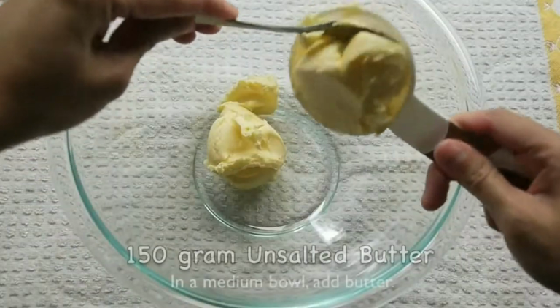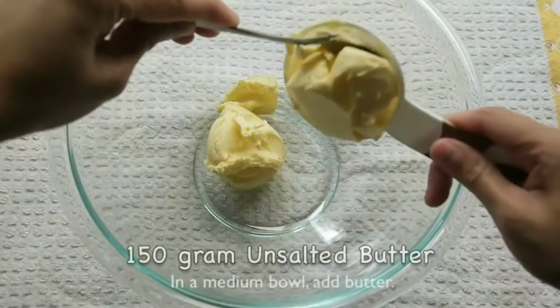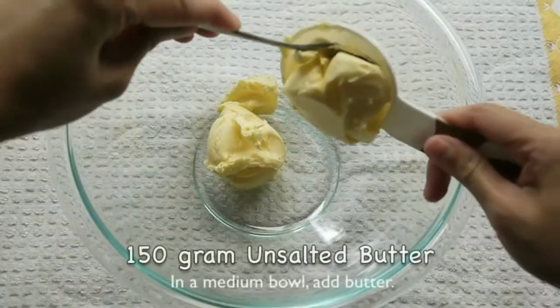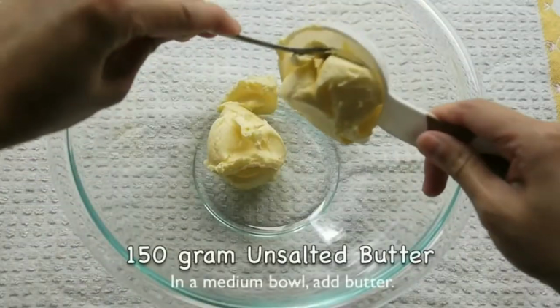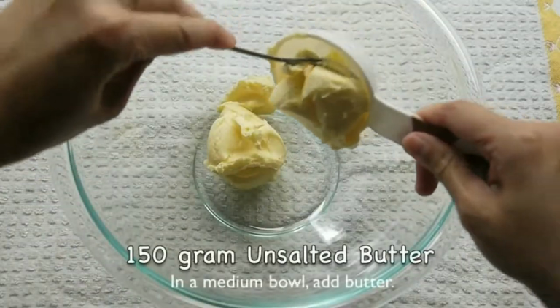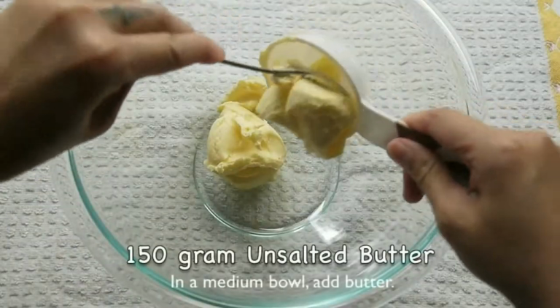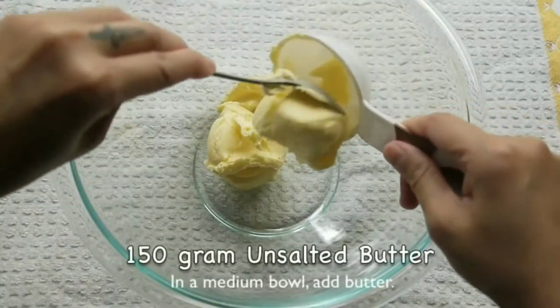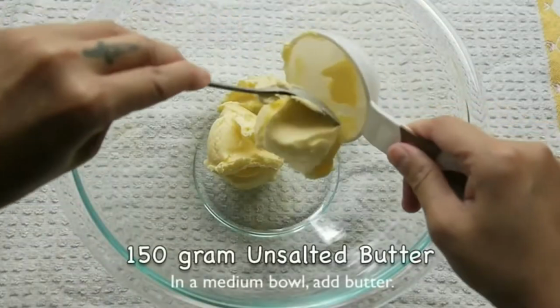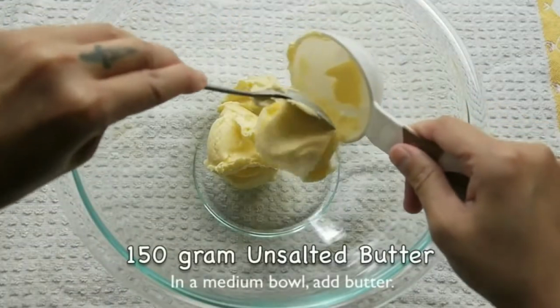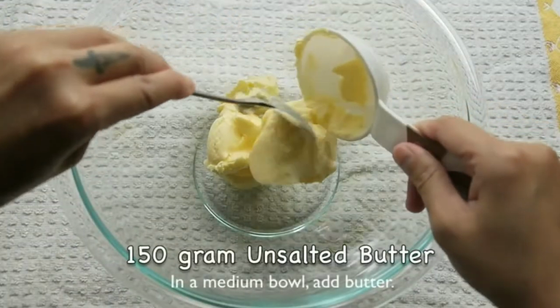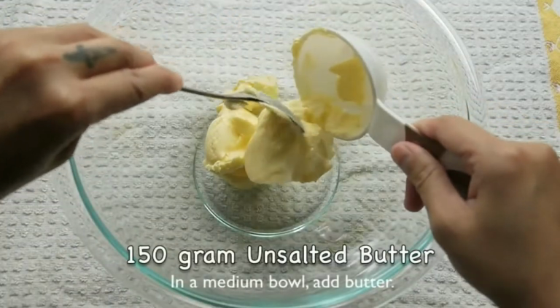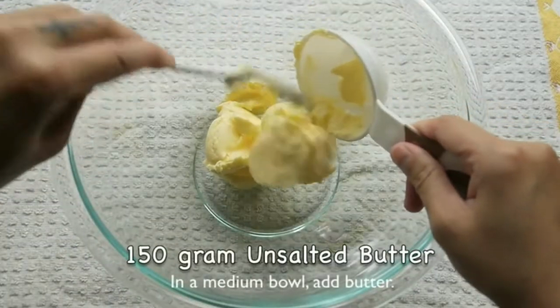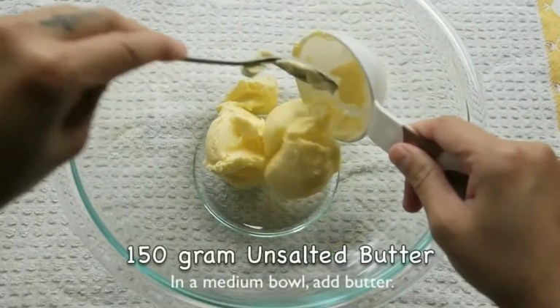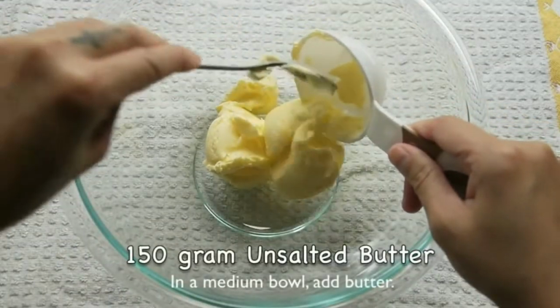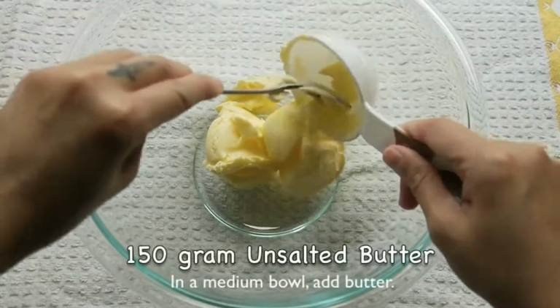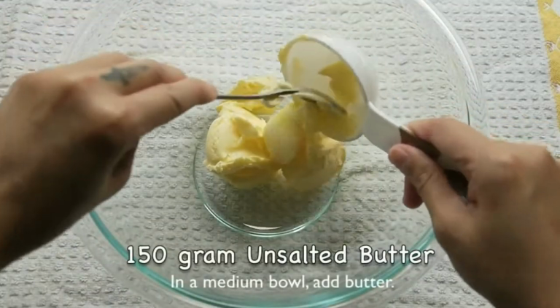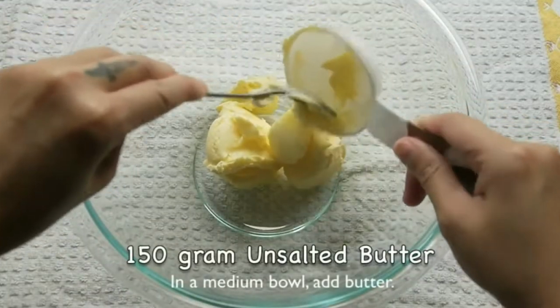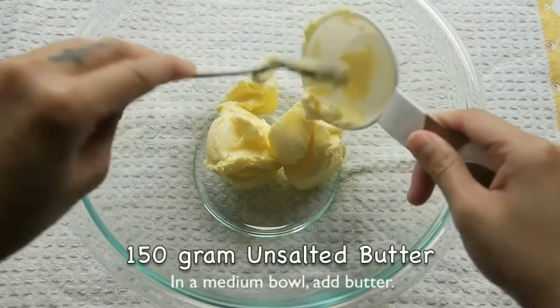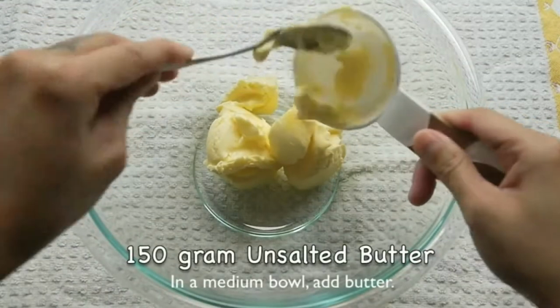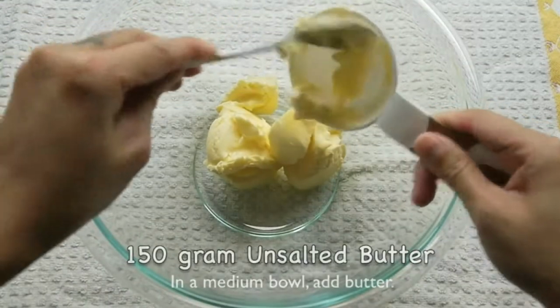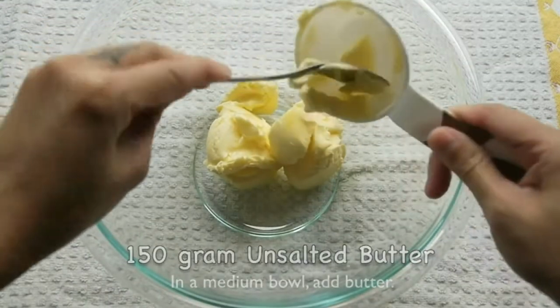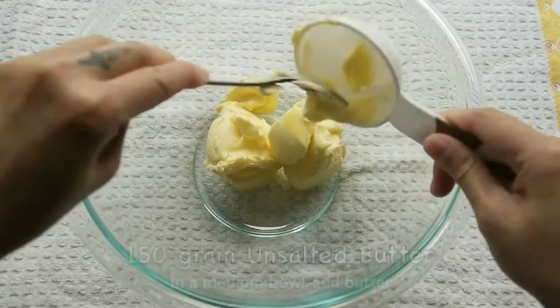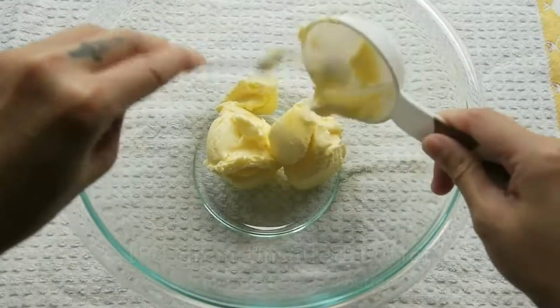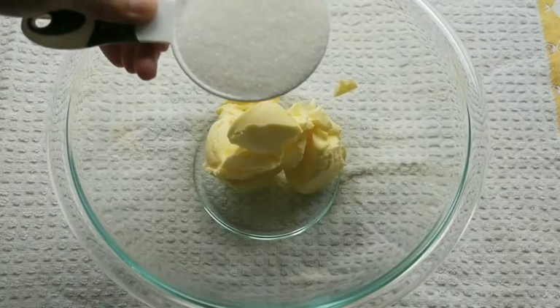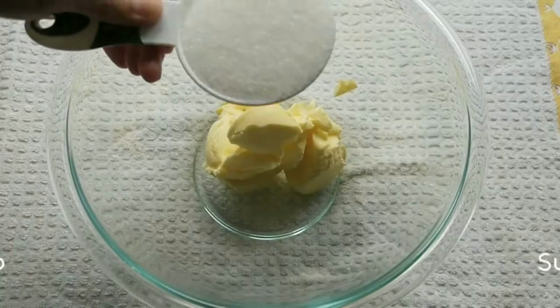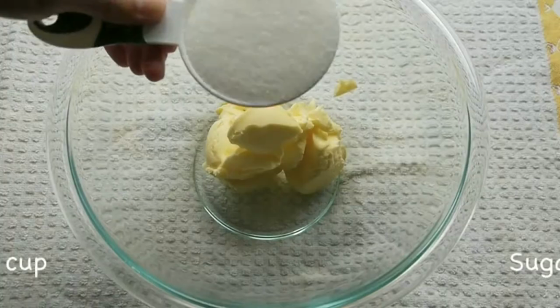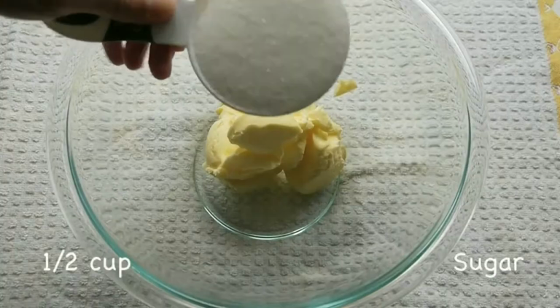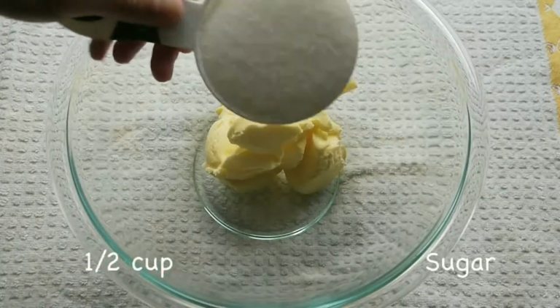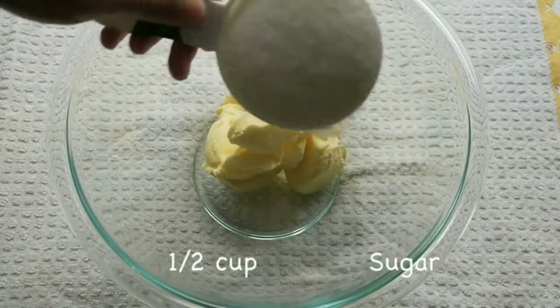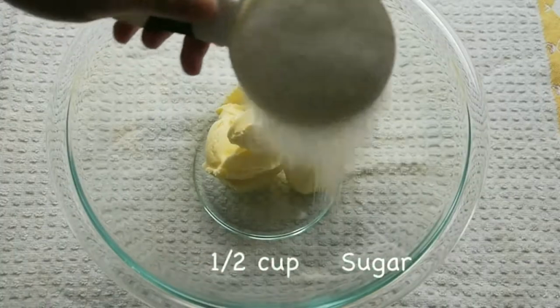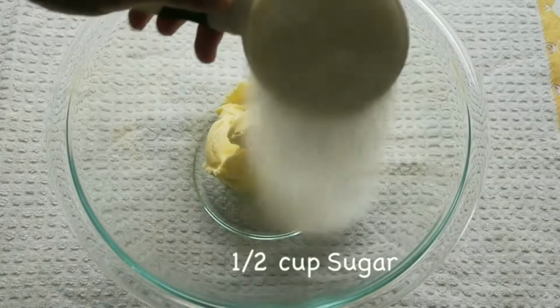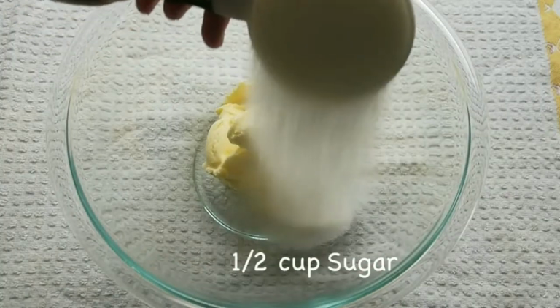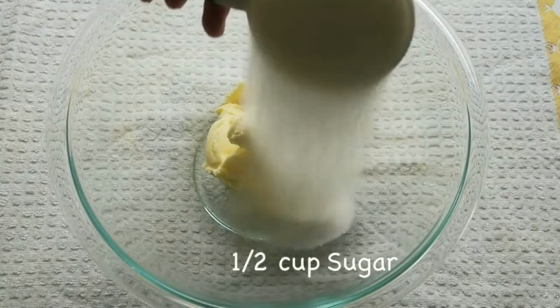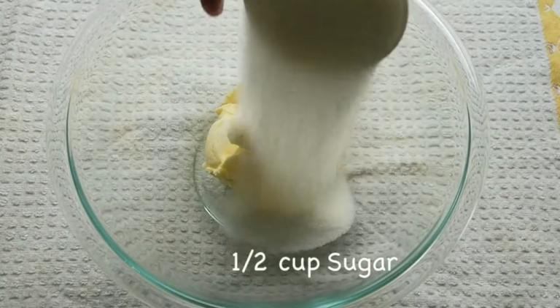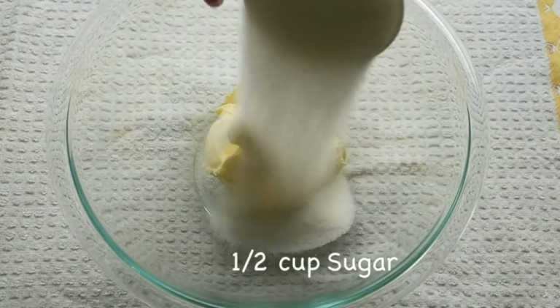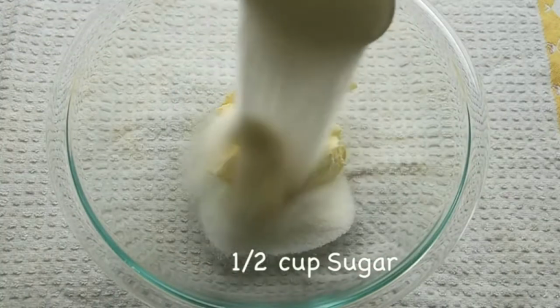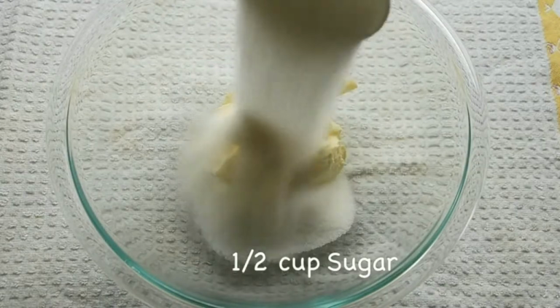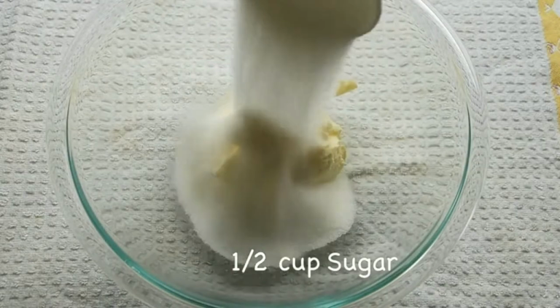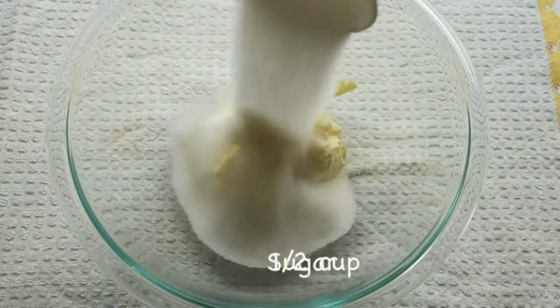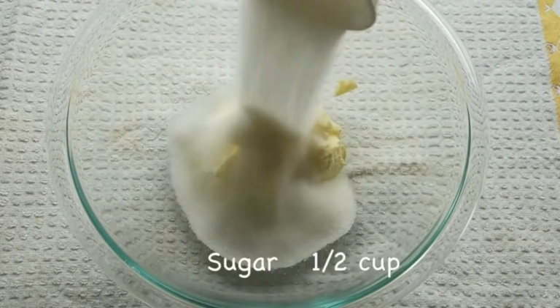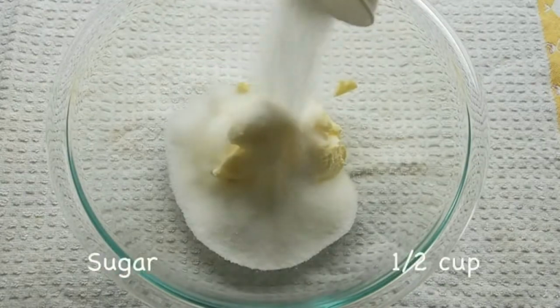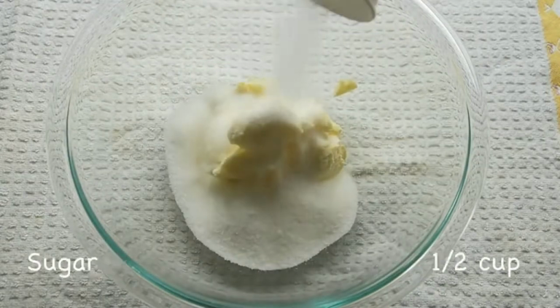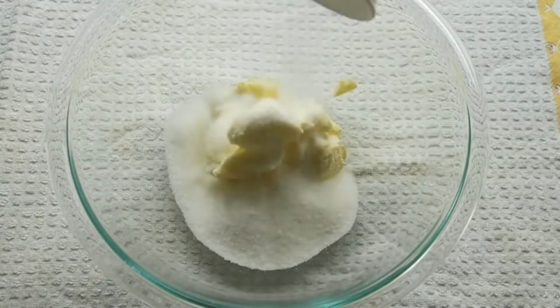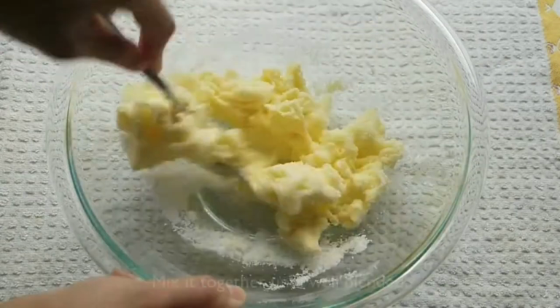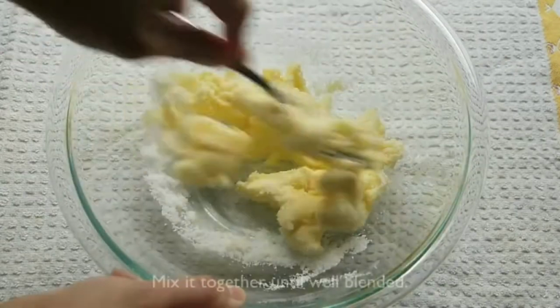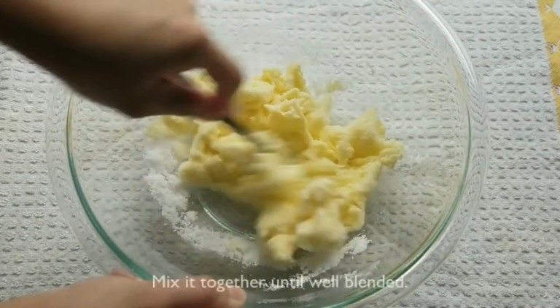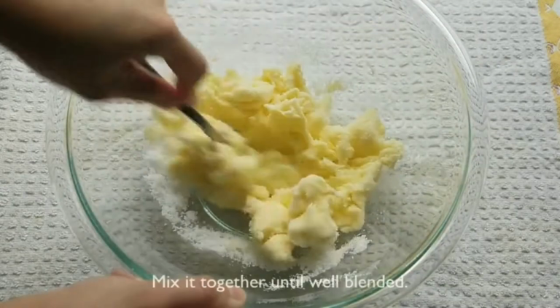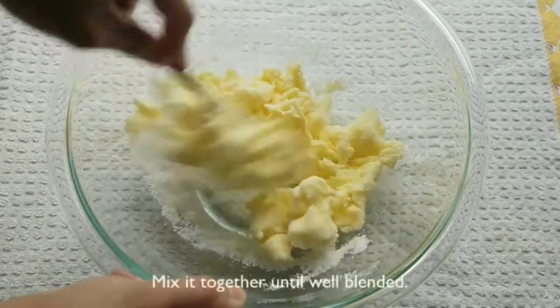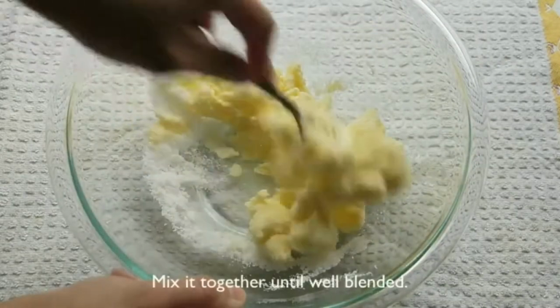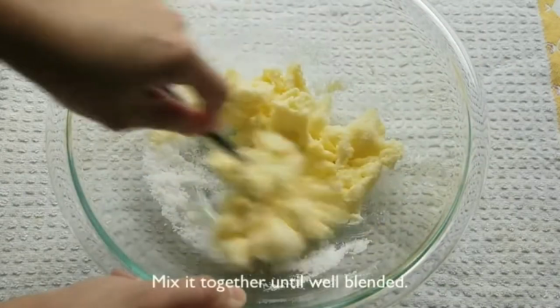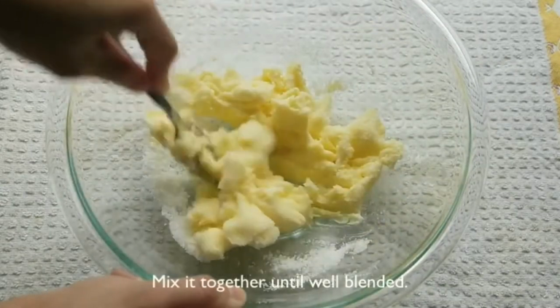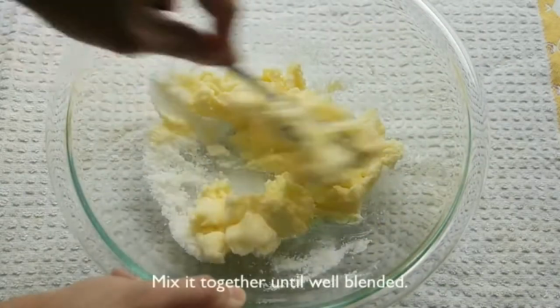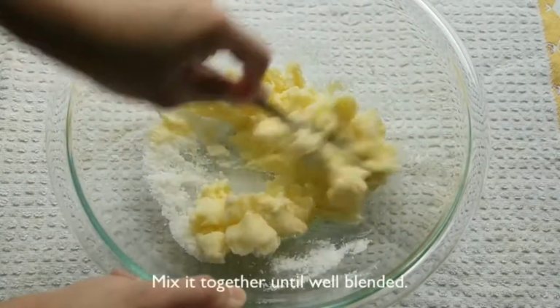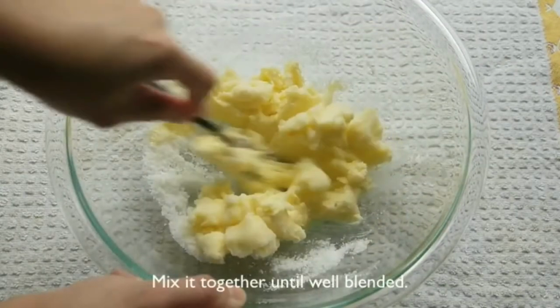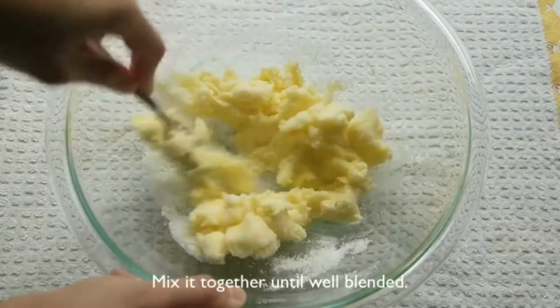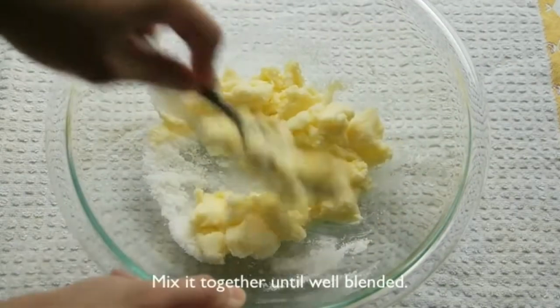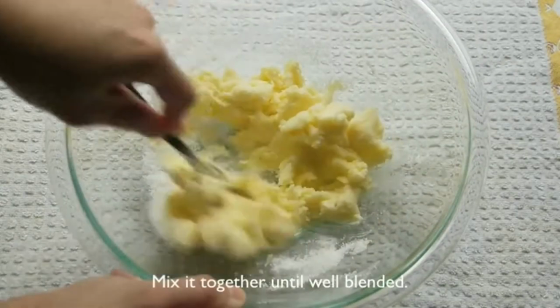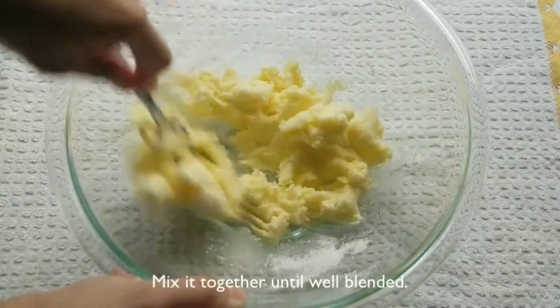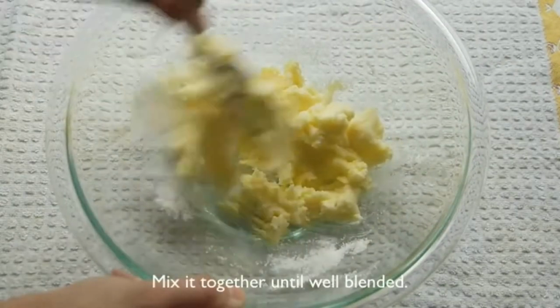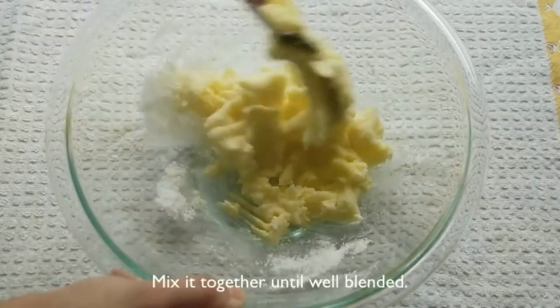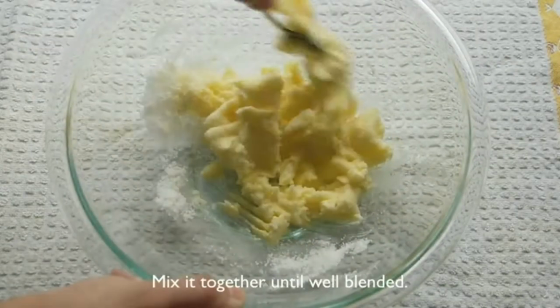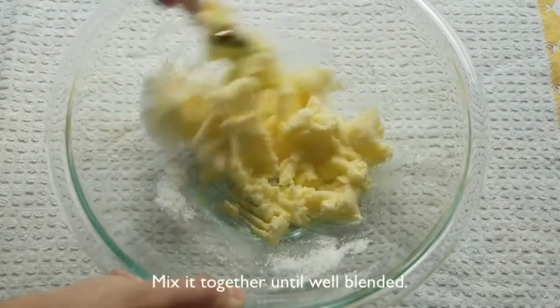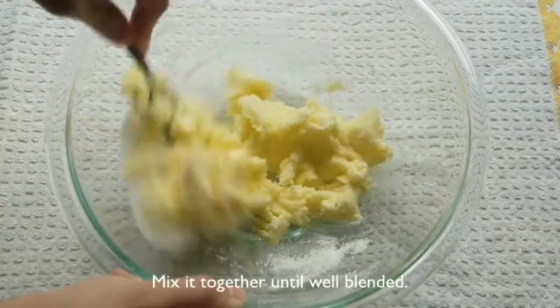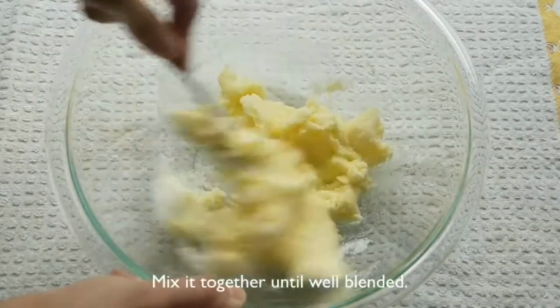In a medium bowl, add butter and half a cup of sugar. Mix it together until well blended.